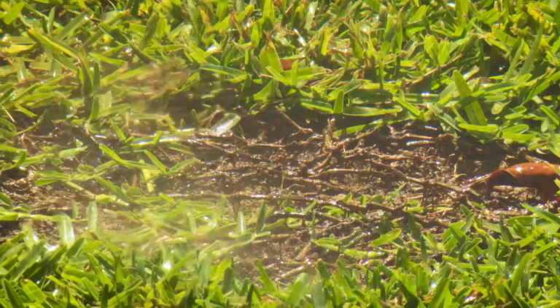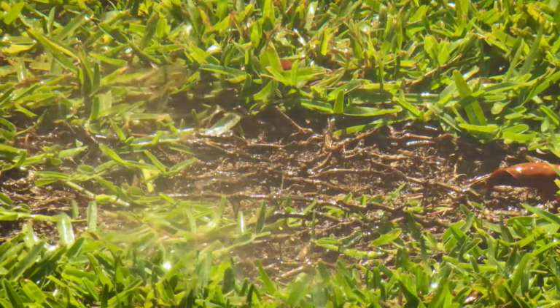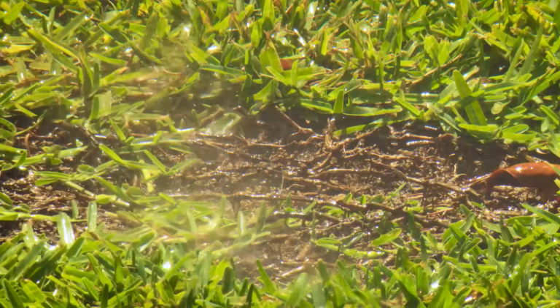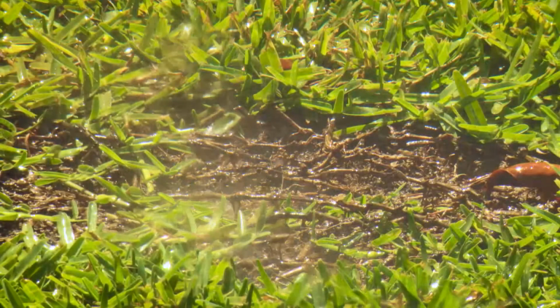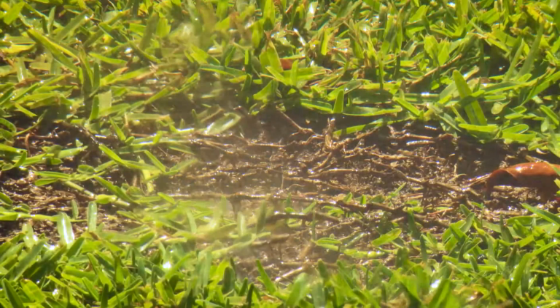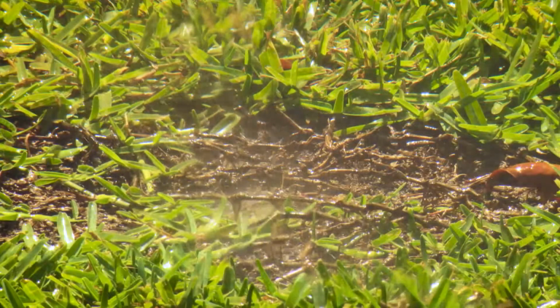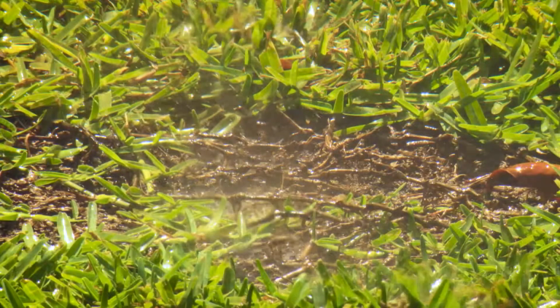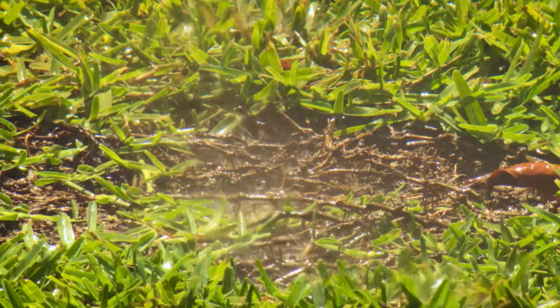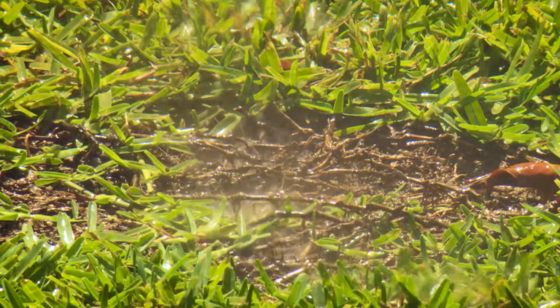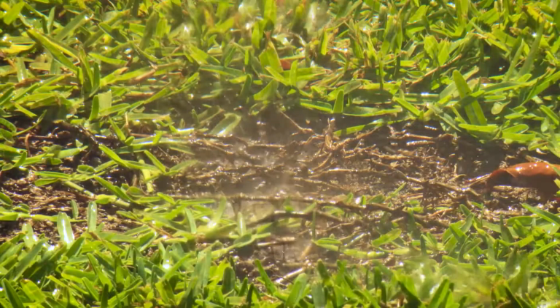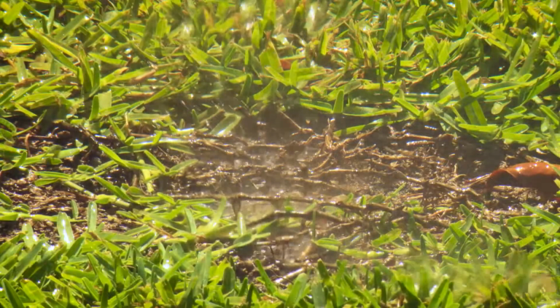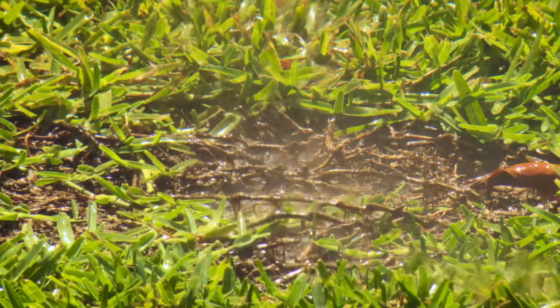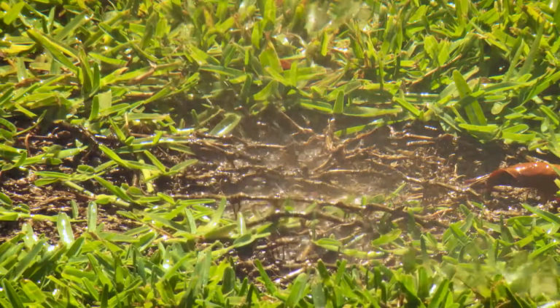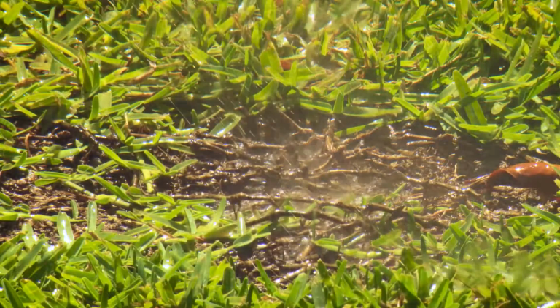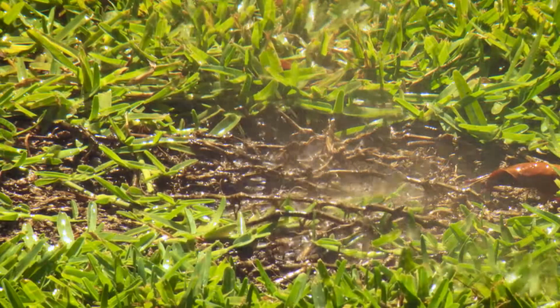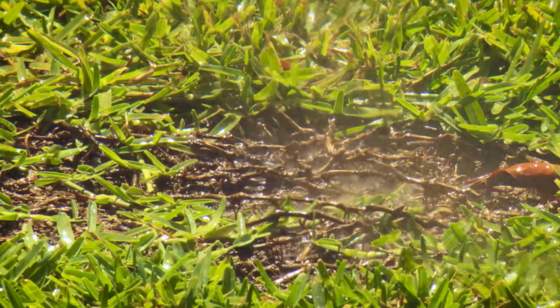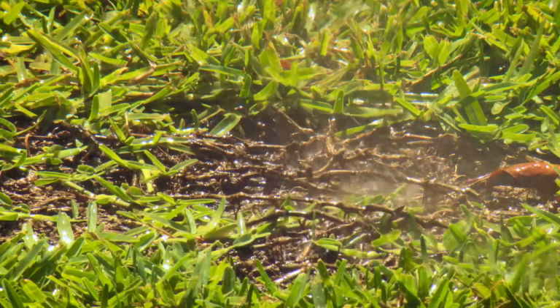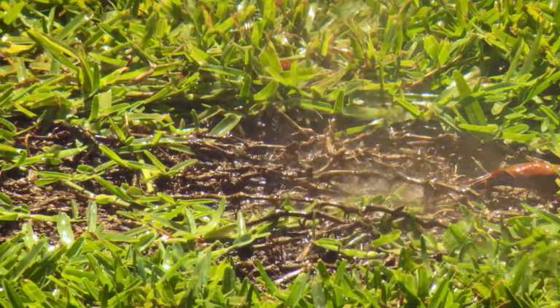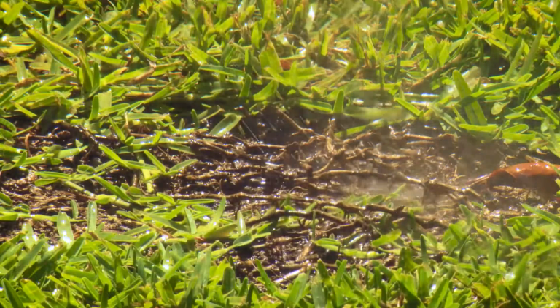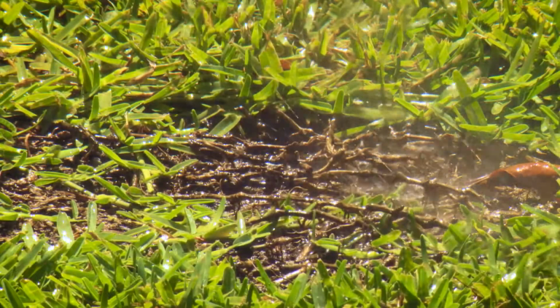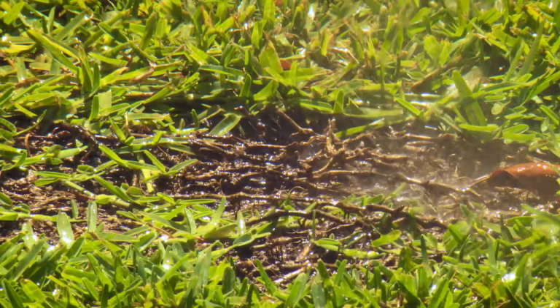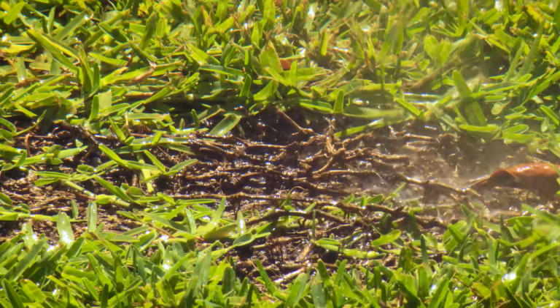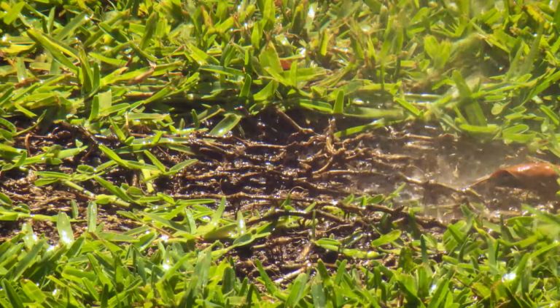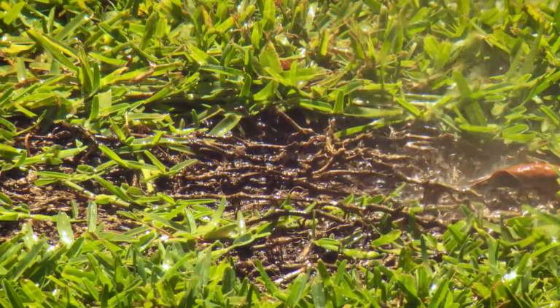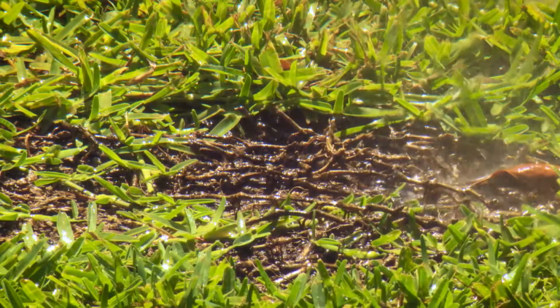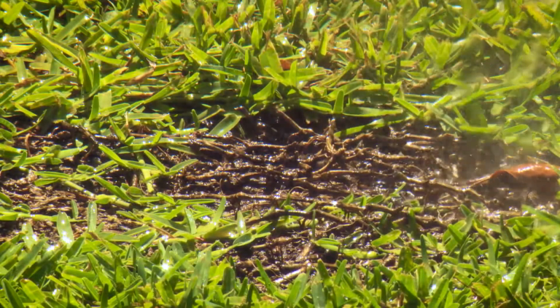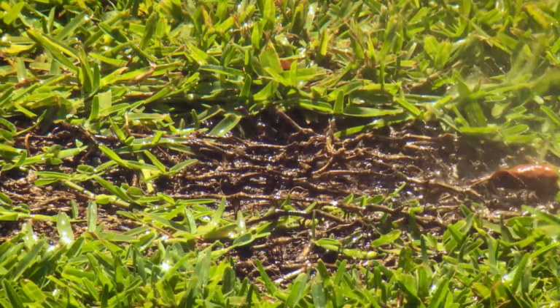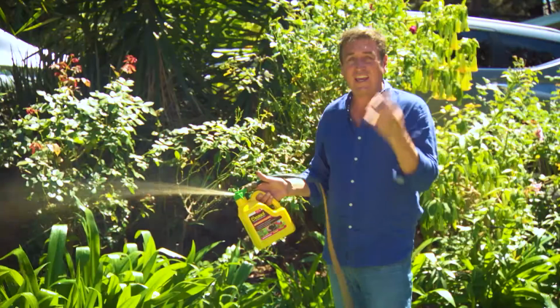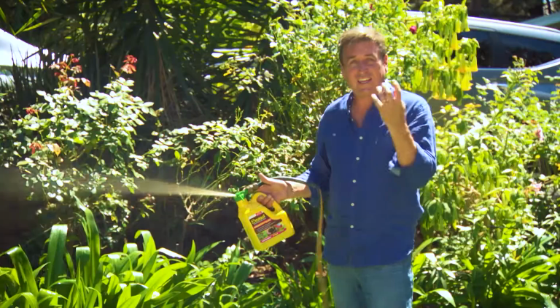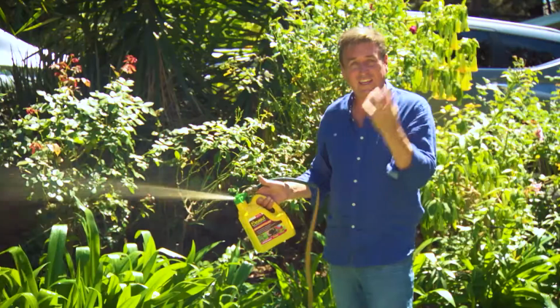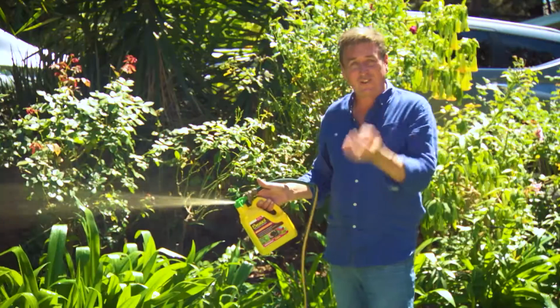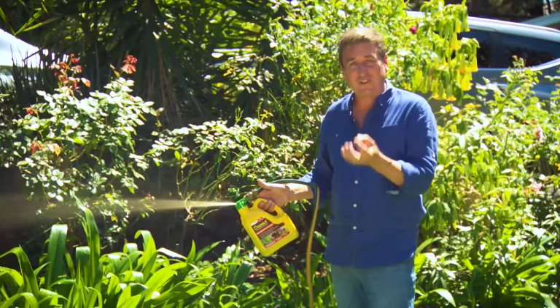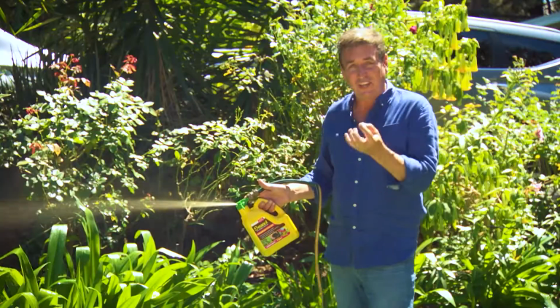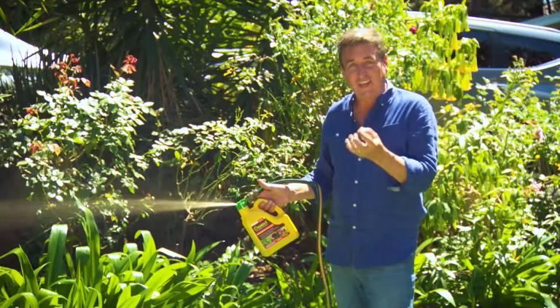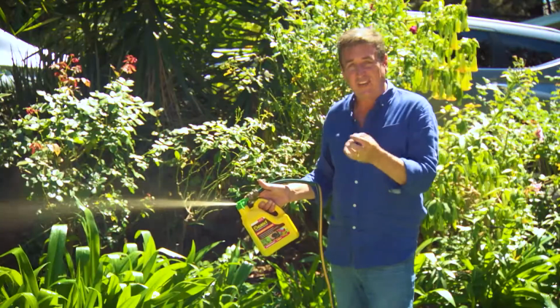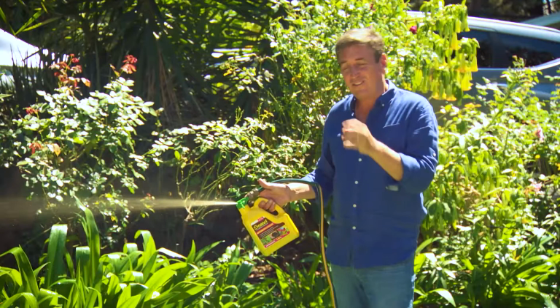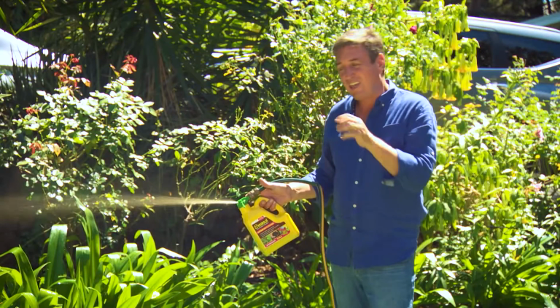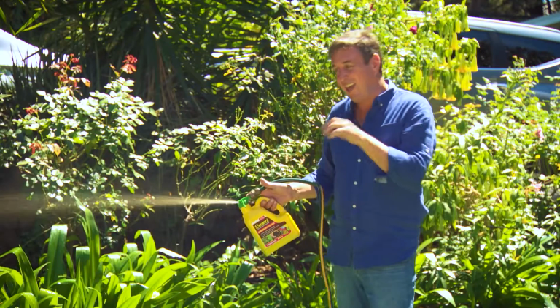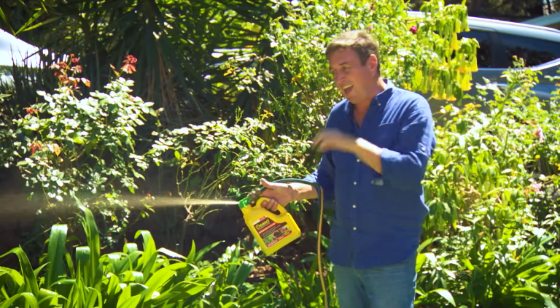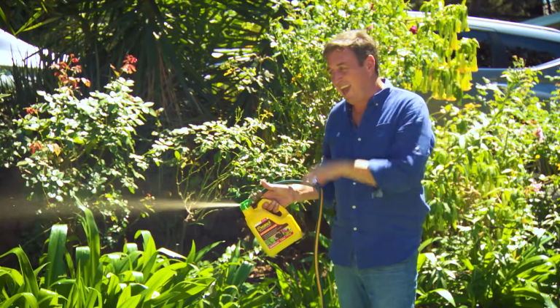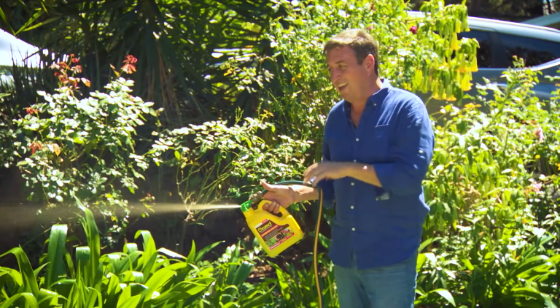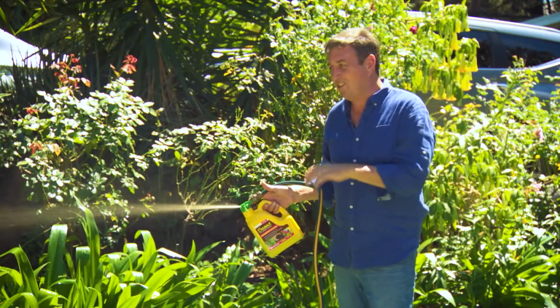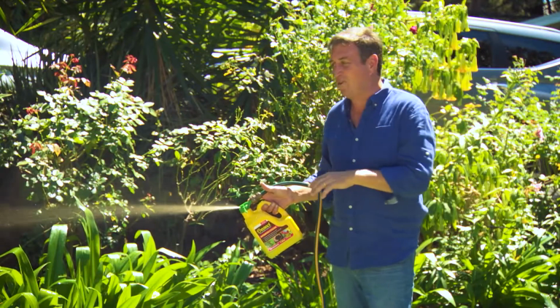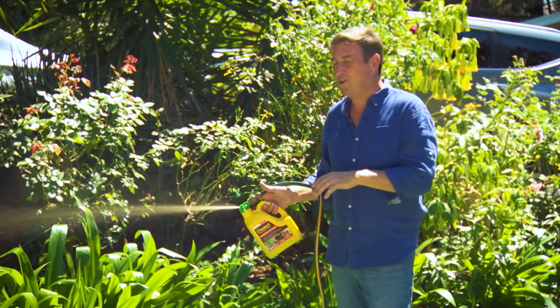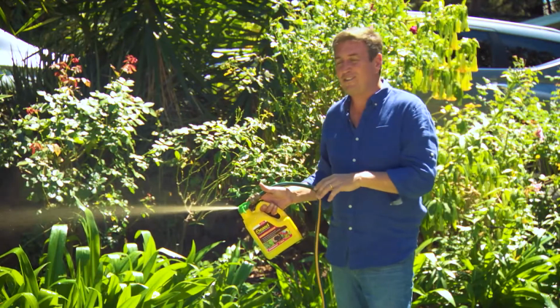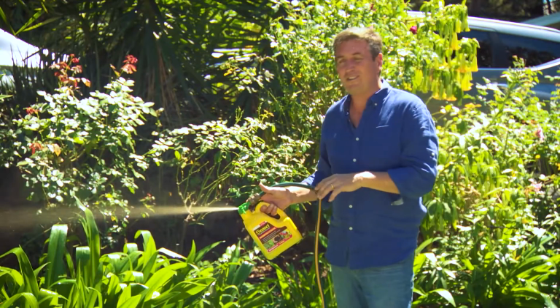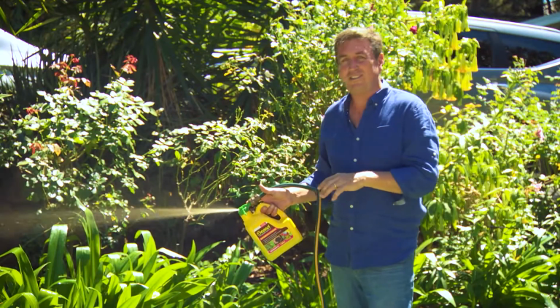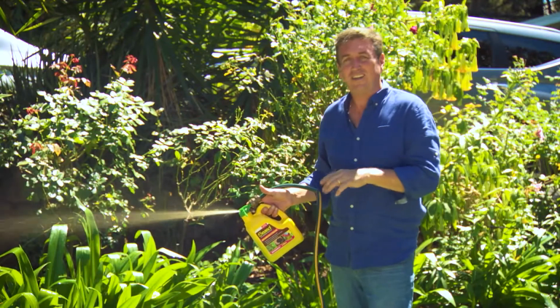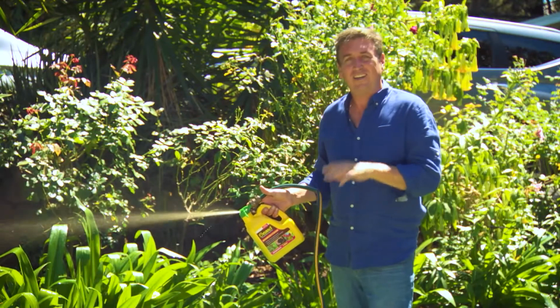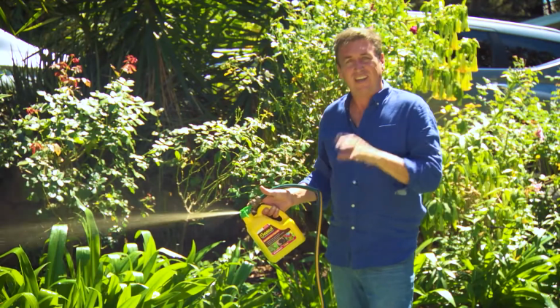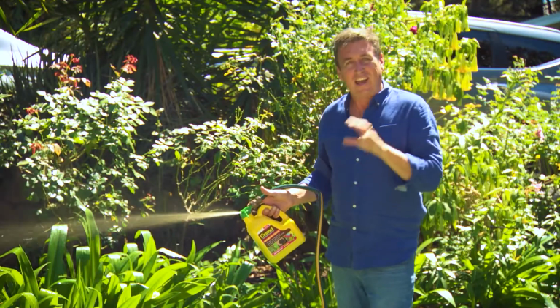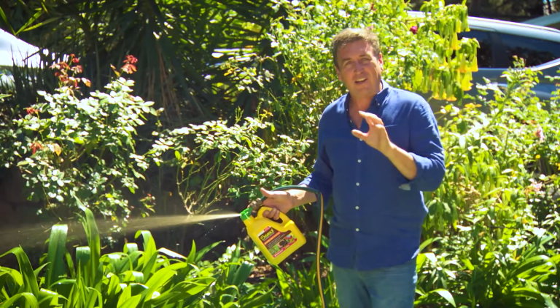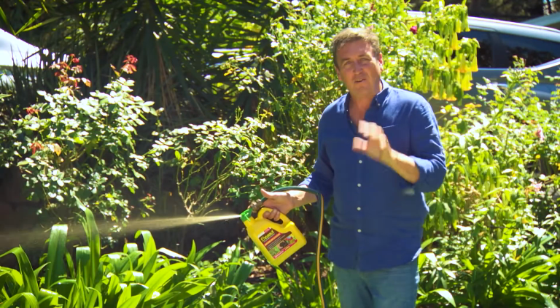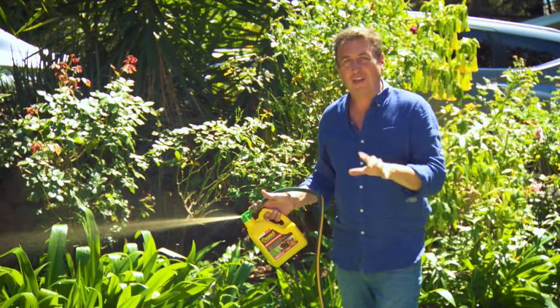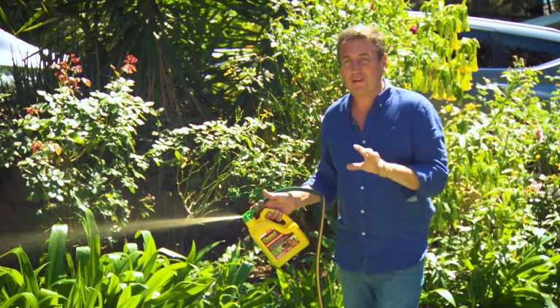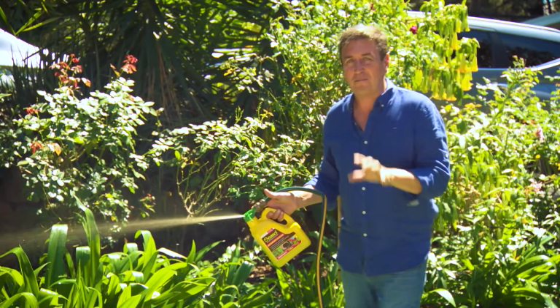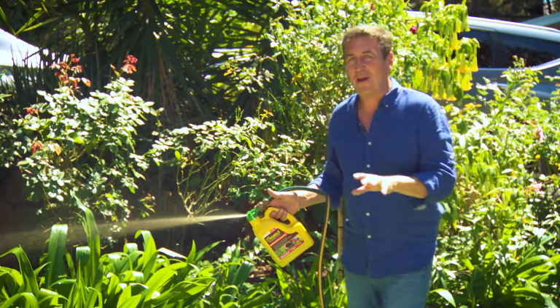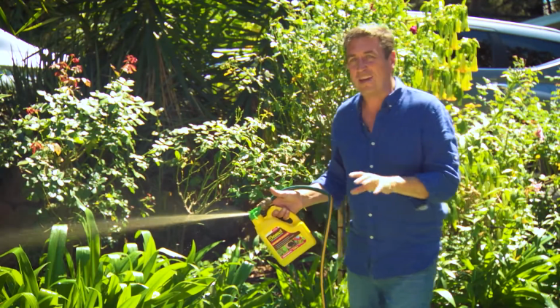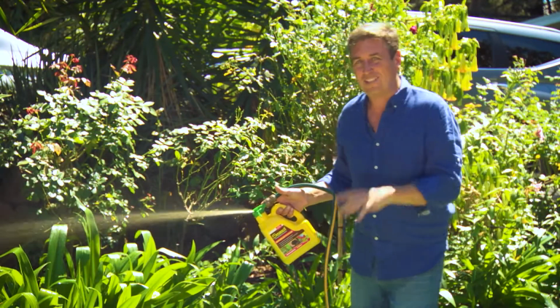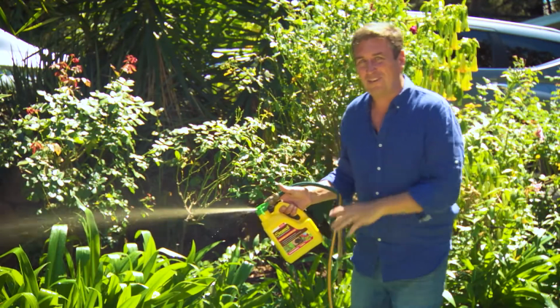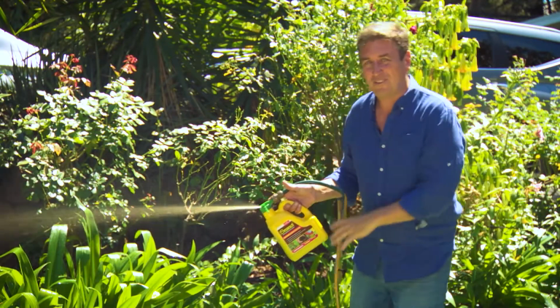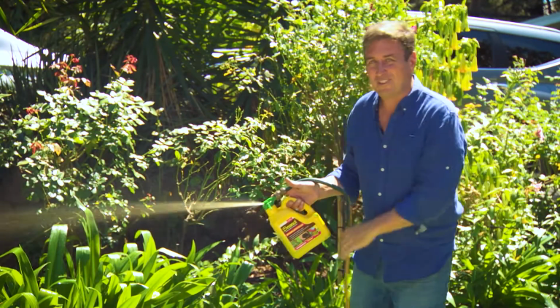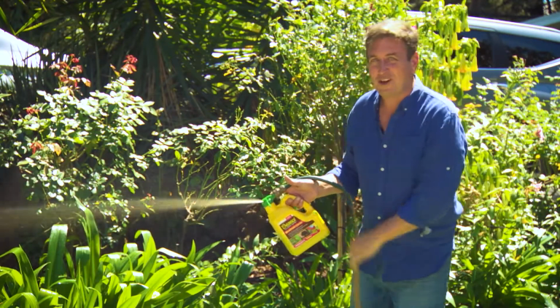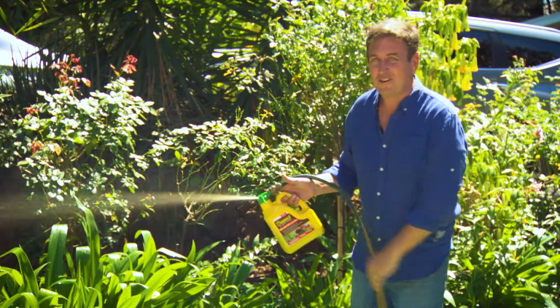Hose it over the foliage and in around the soil — it's taken in through the leaves and the roots, and you'll get an amazing result.